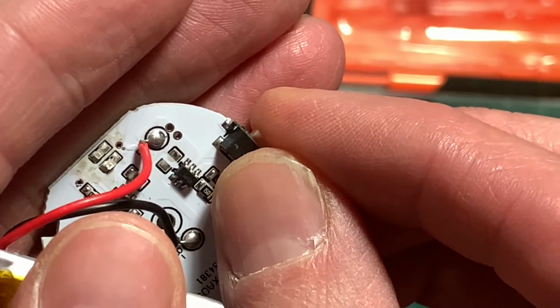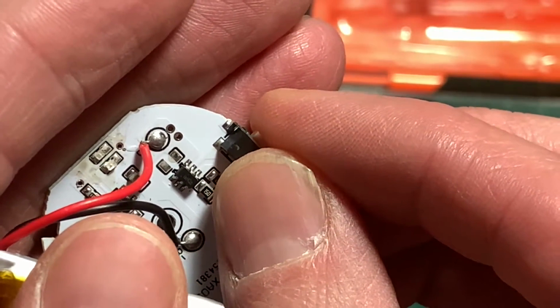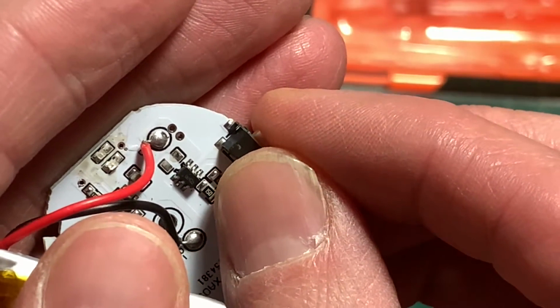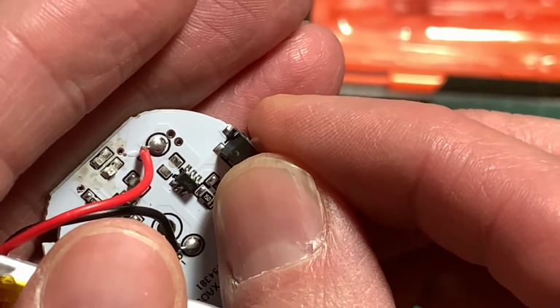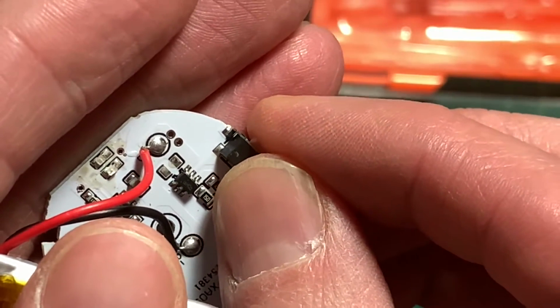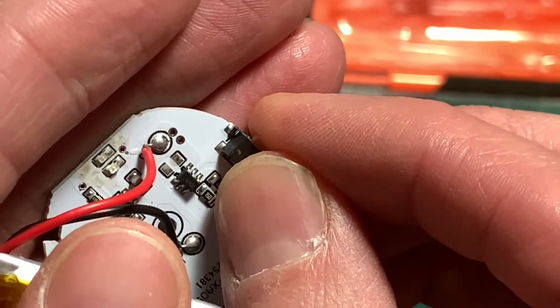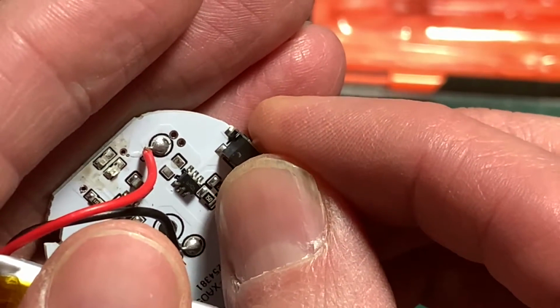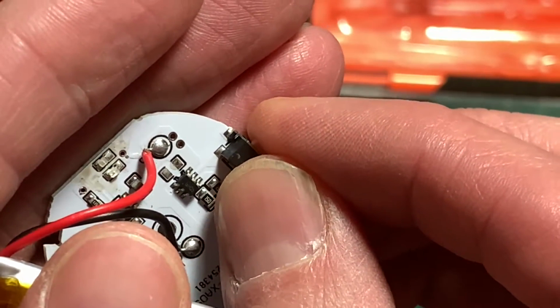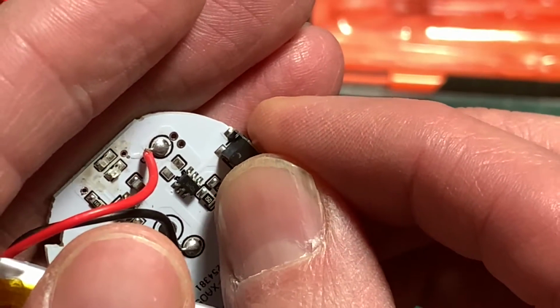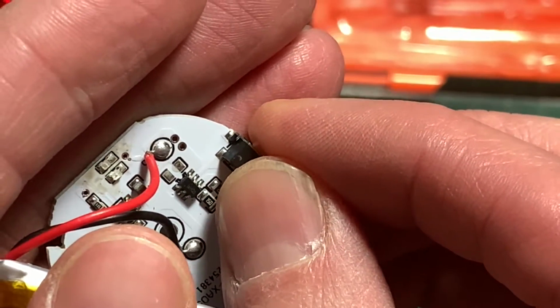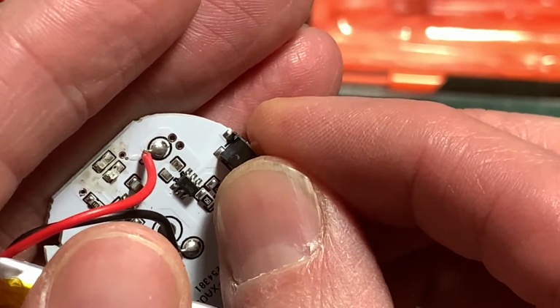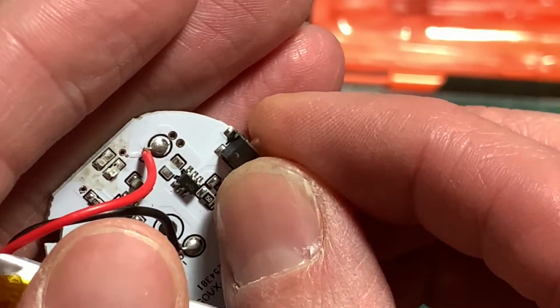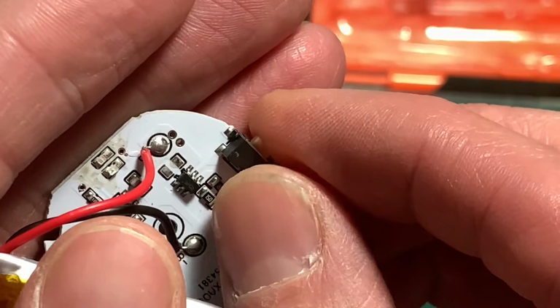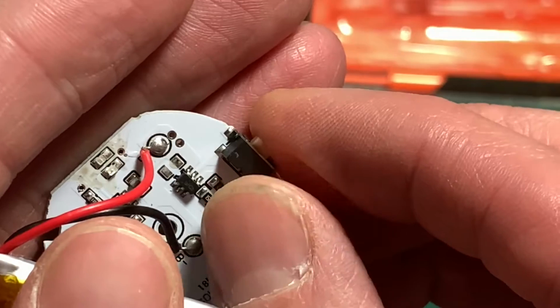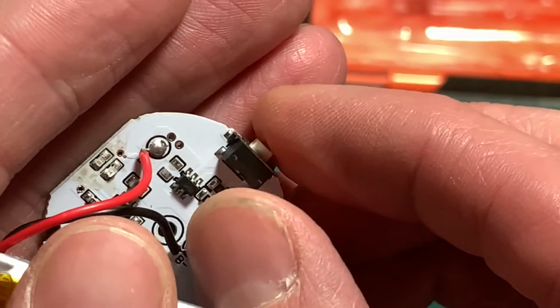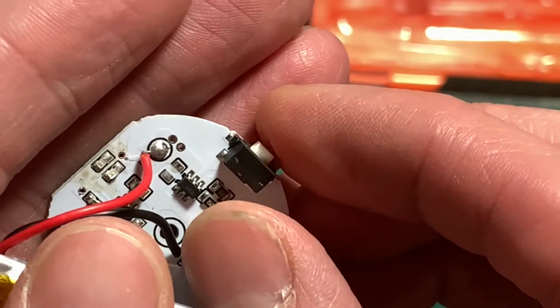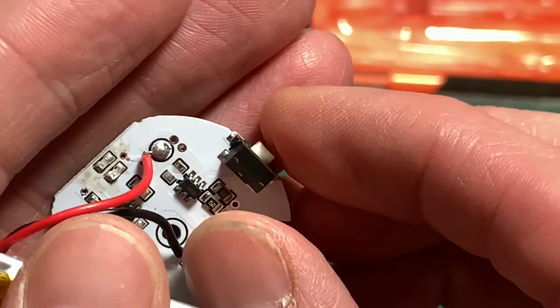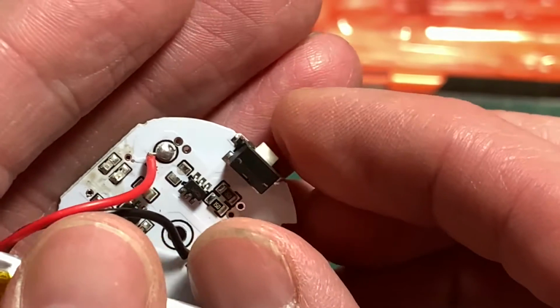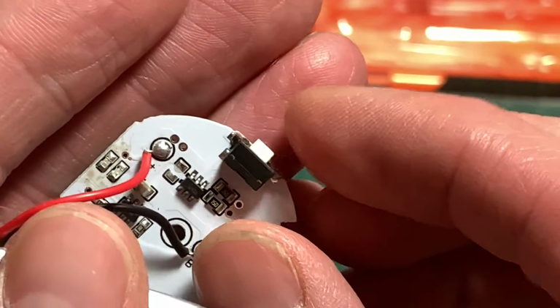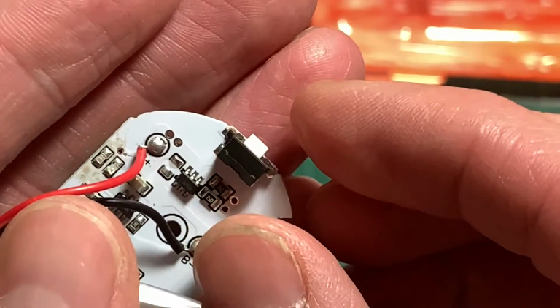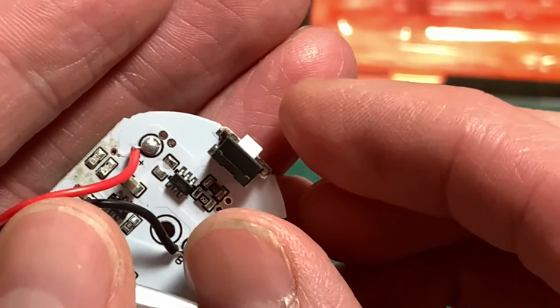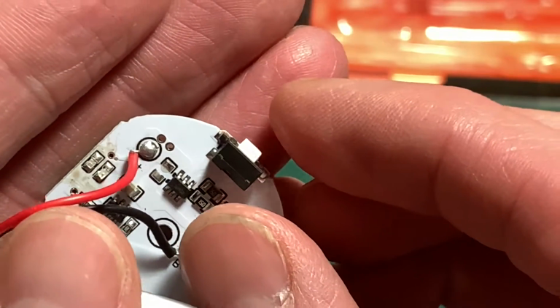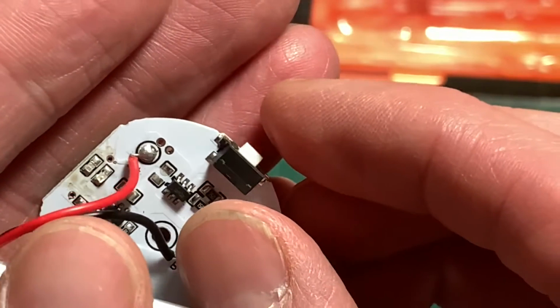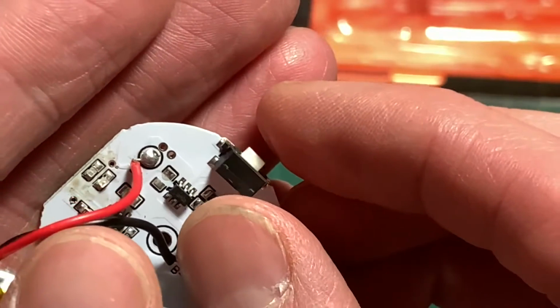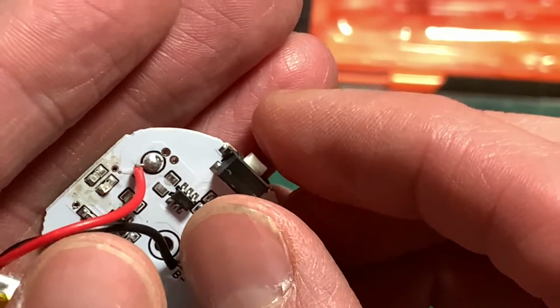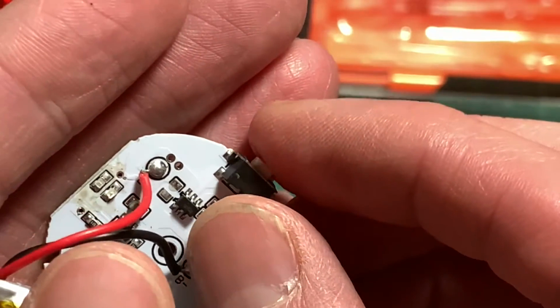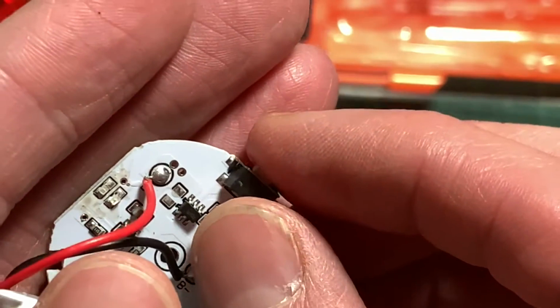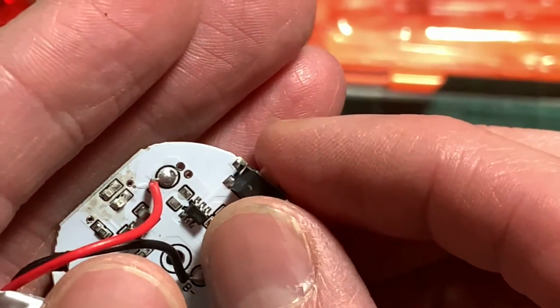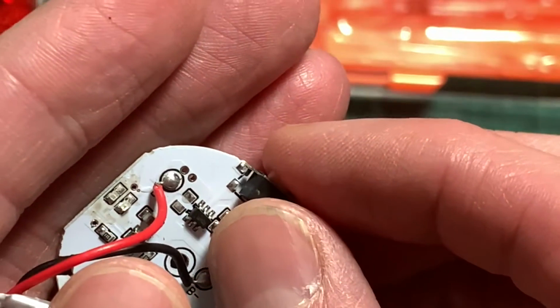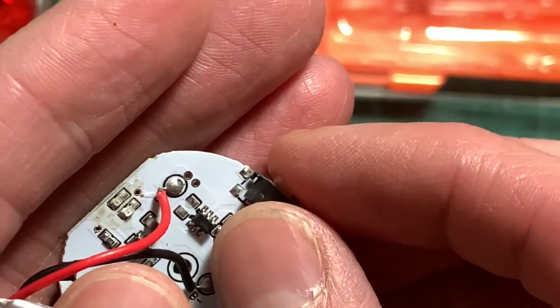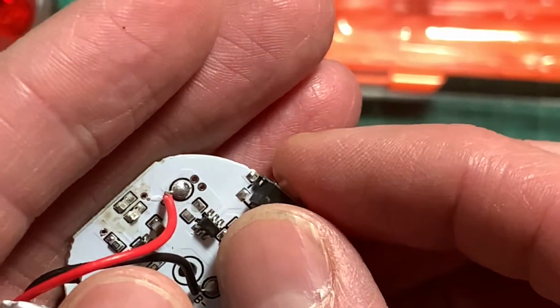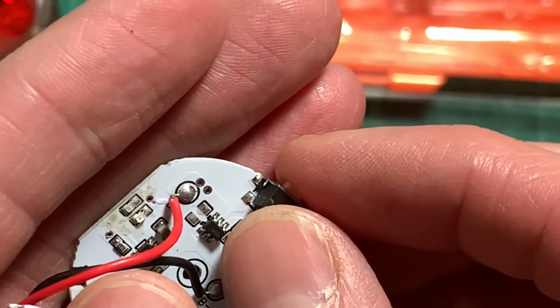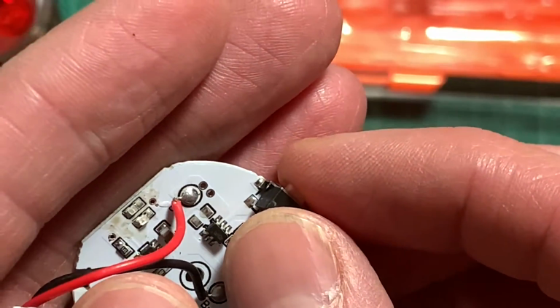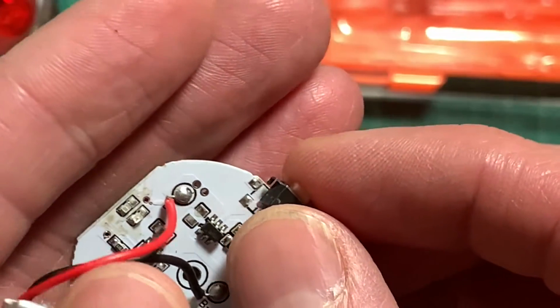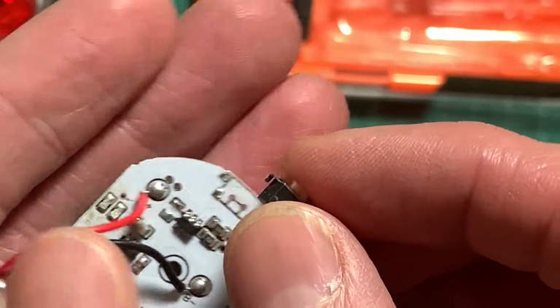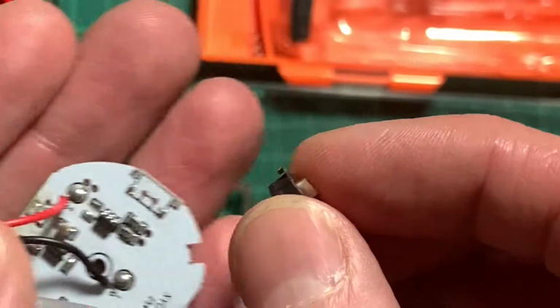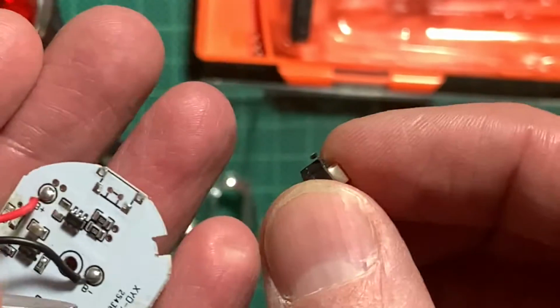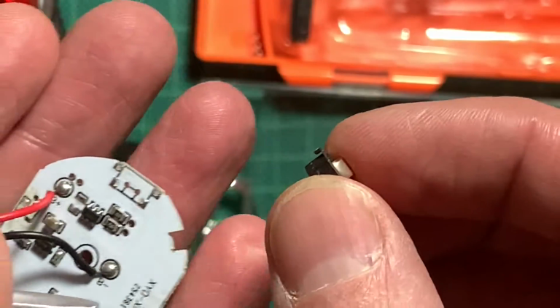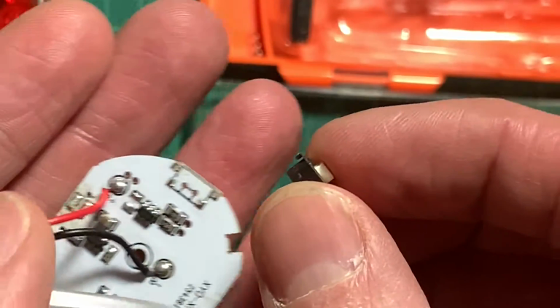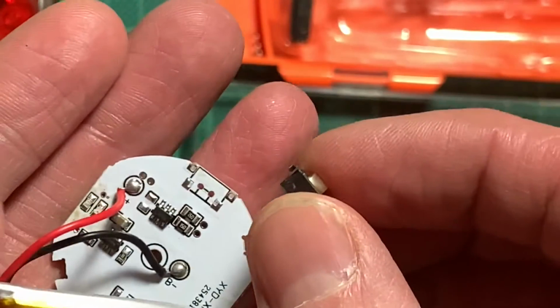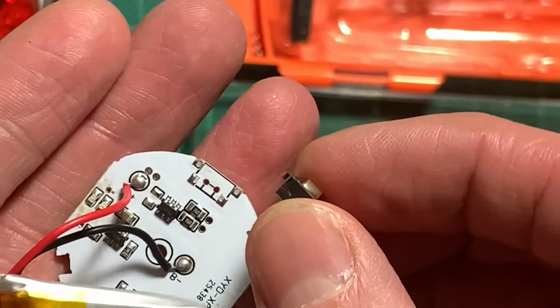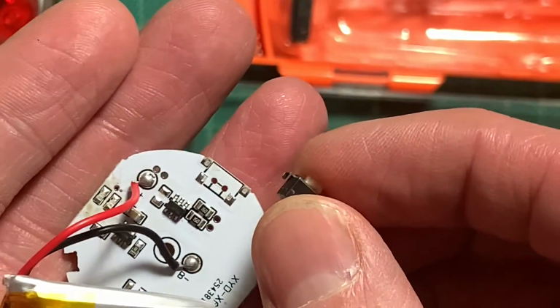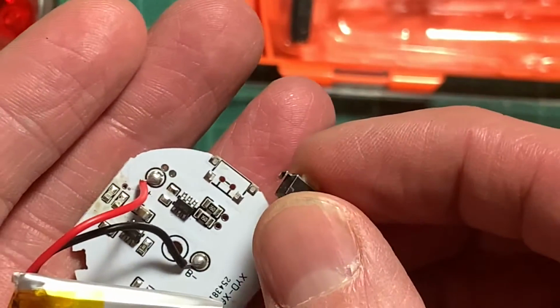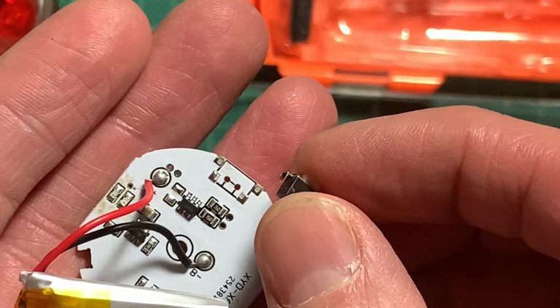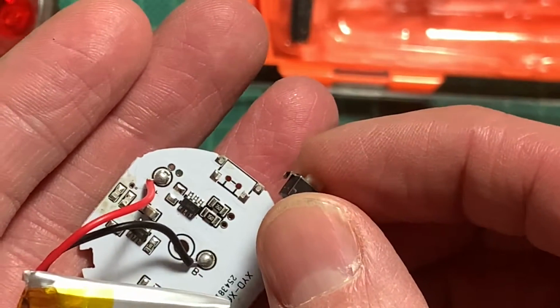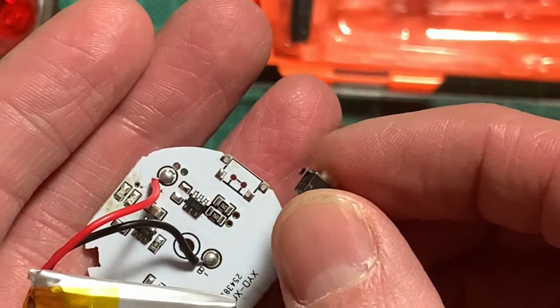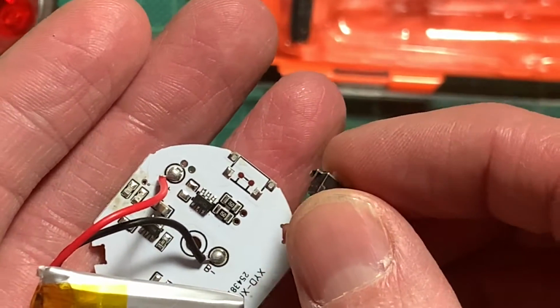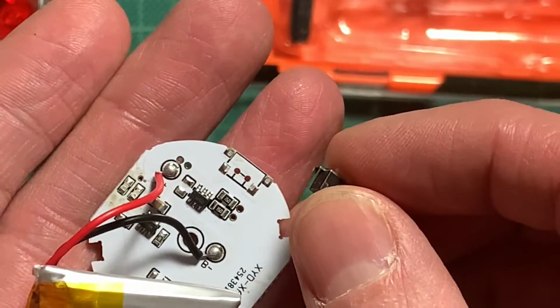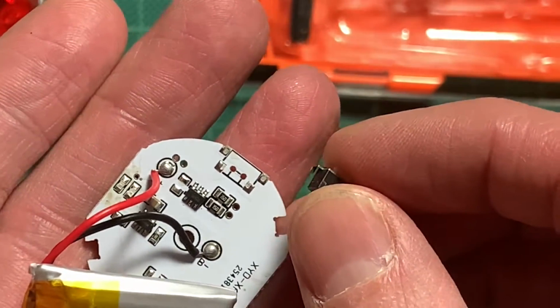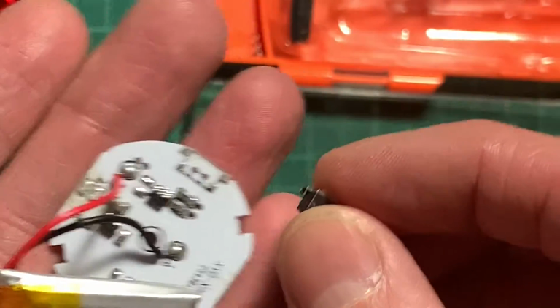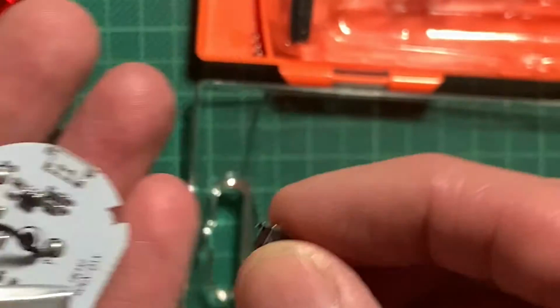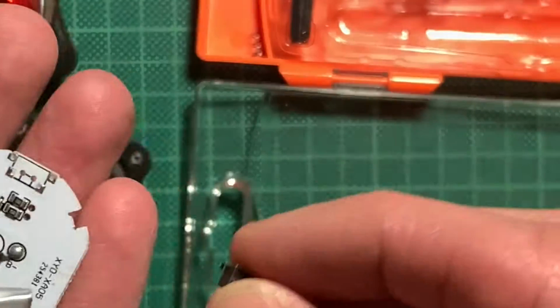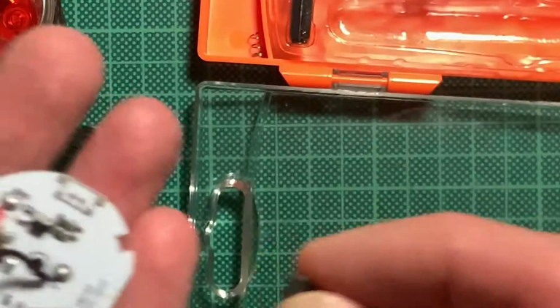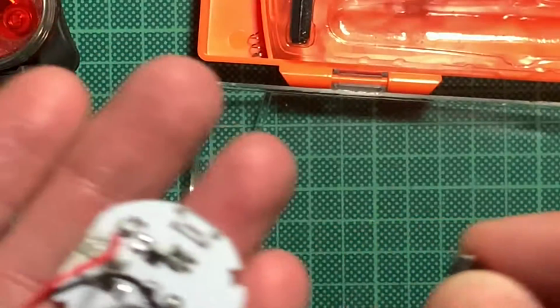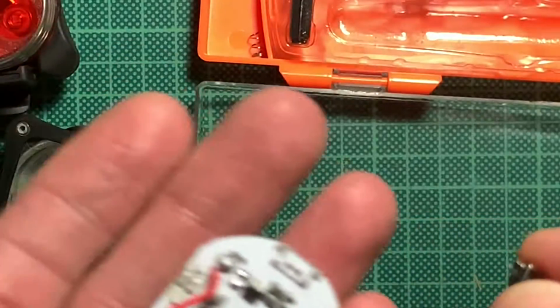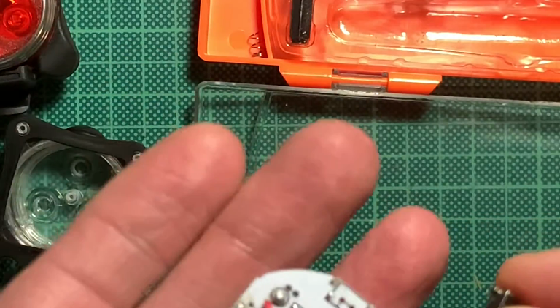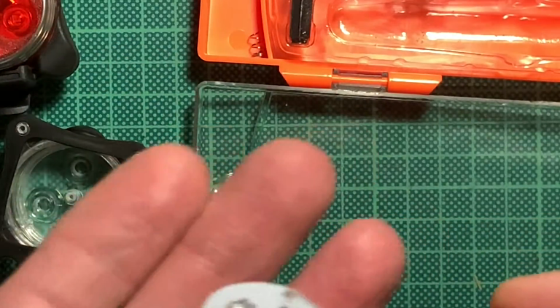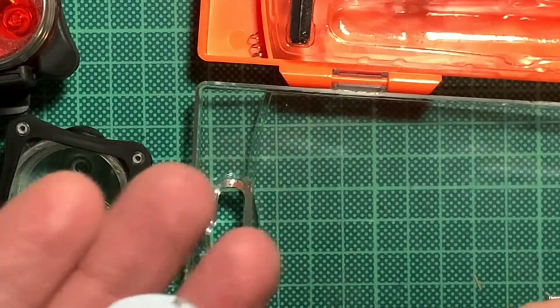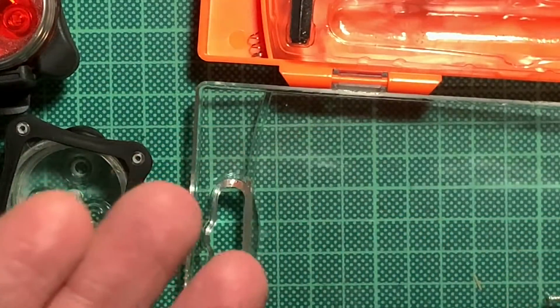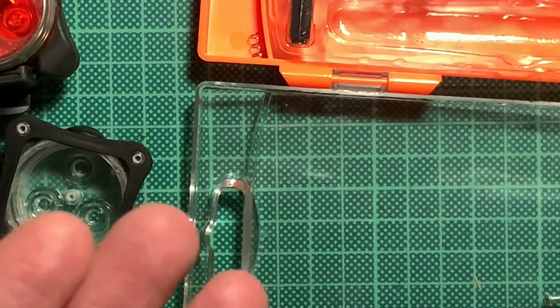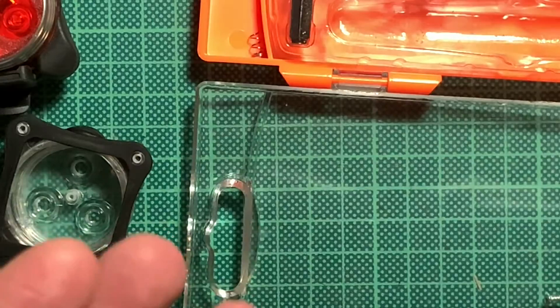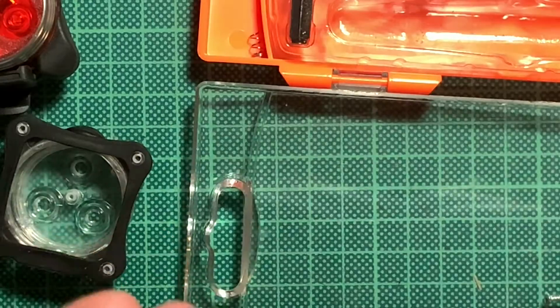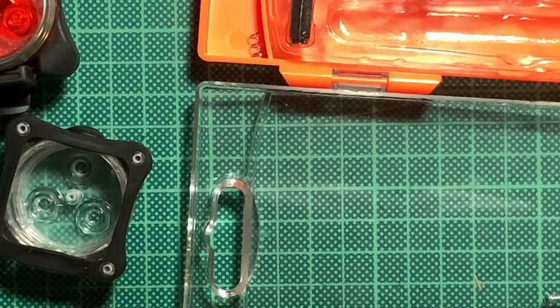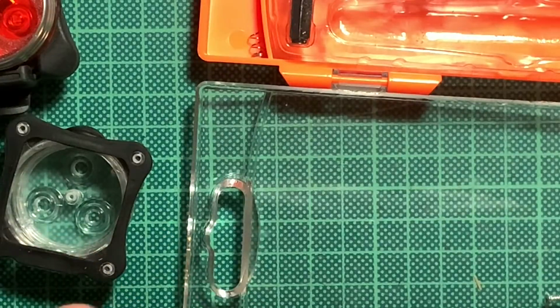So I'm going to heat up the iron, take the soldering wick, and then we're ready to go.